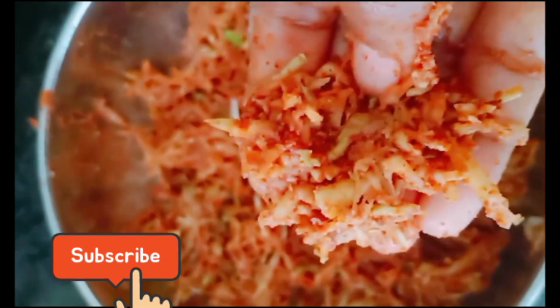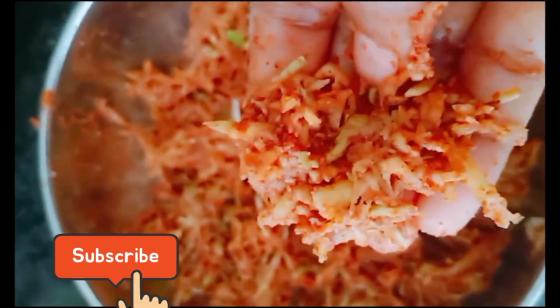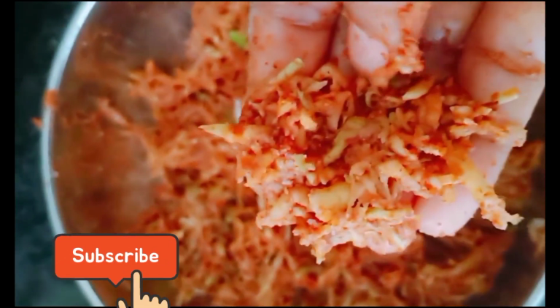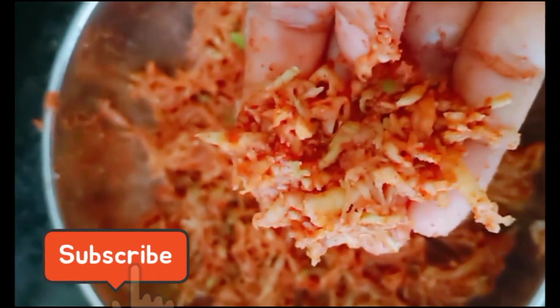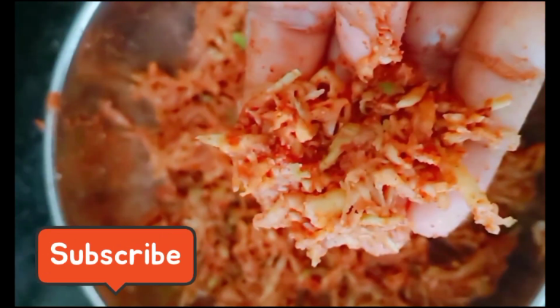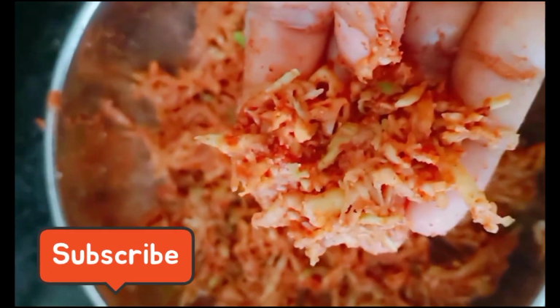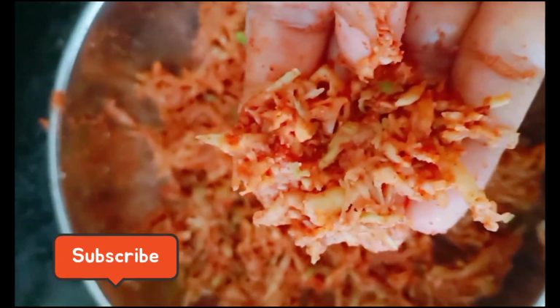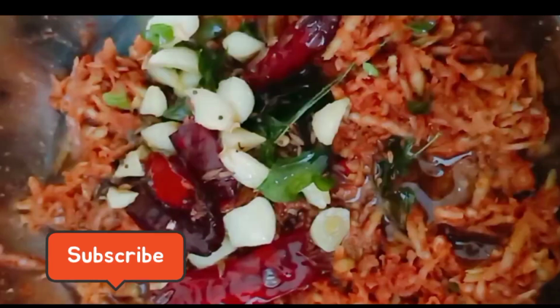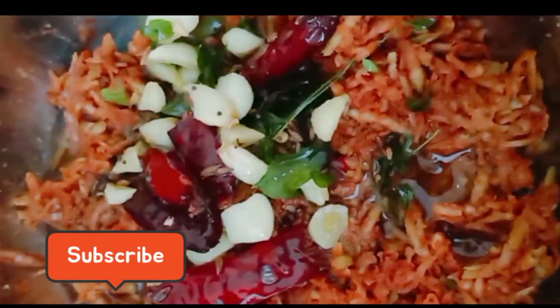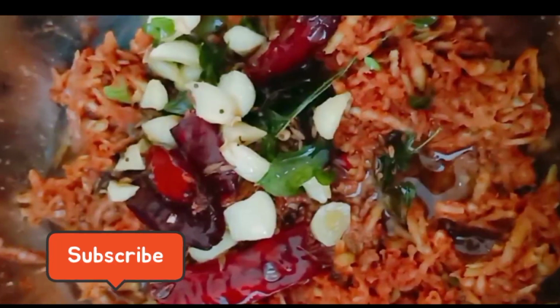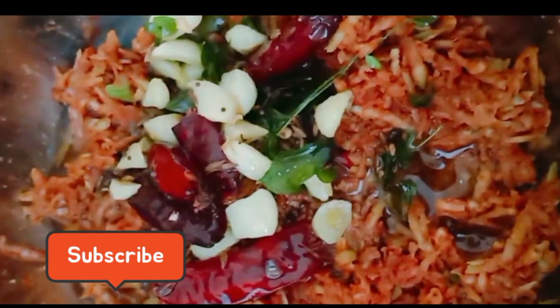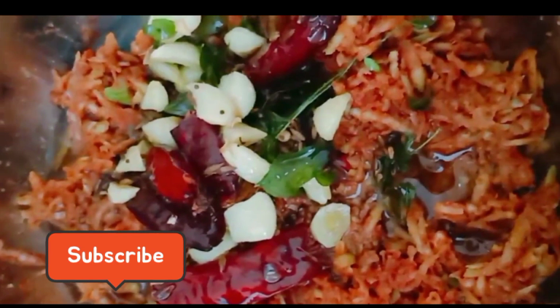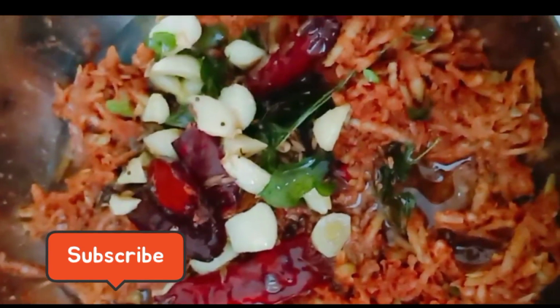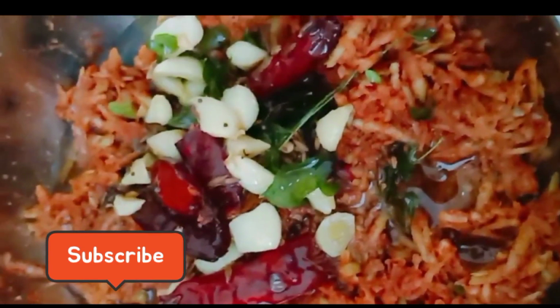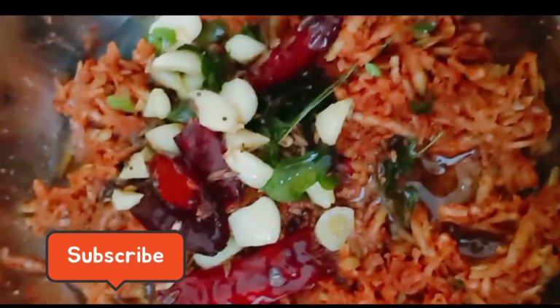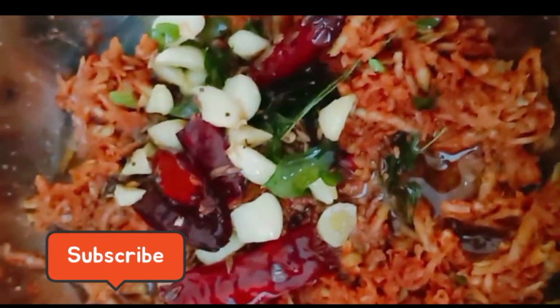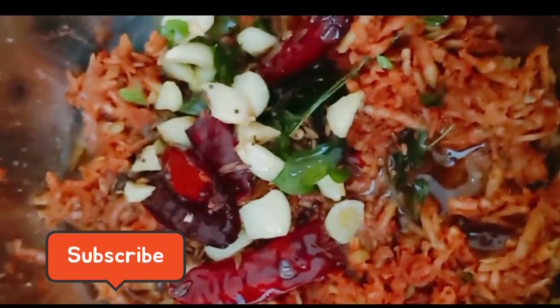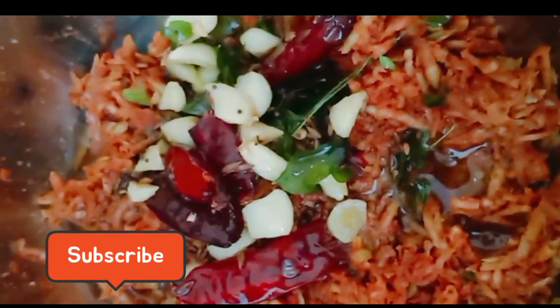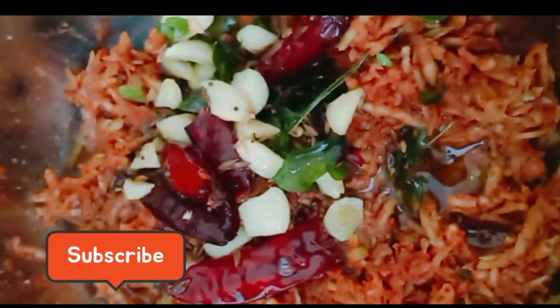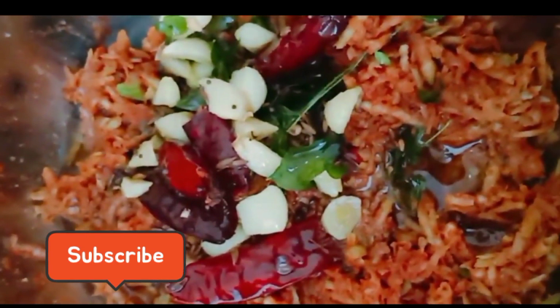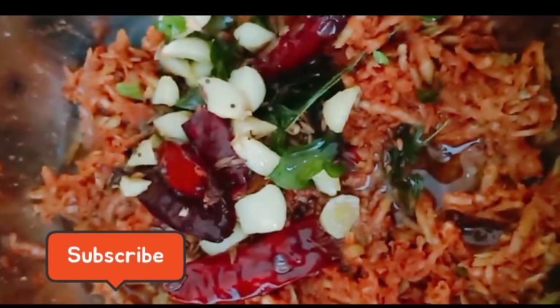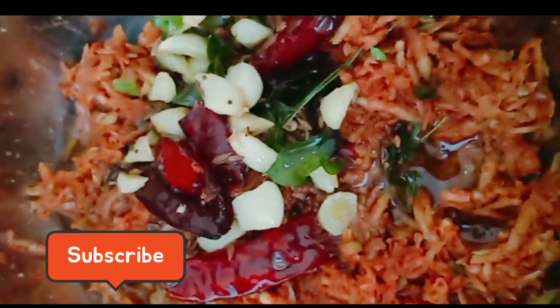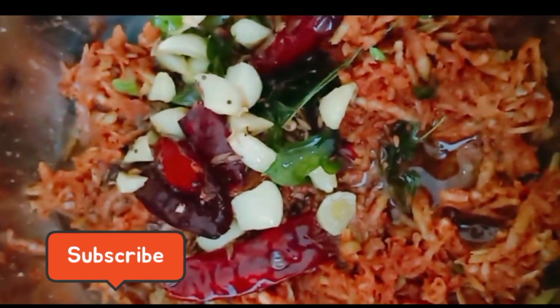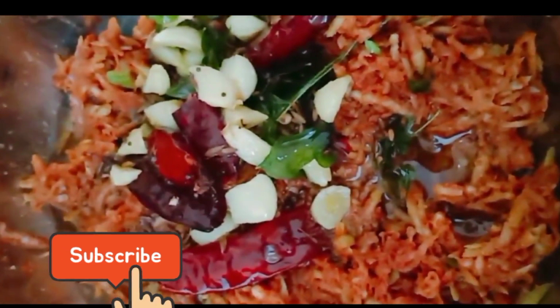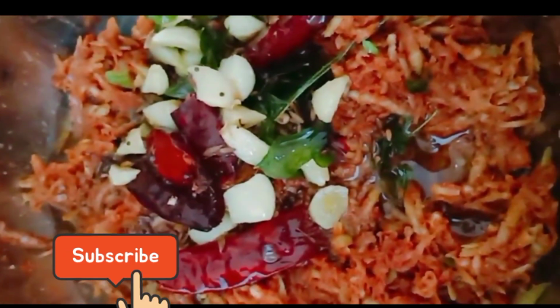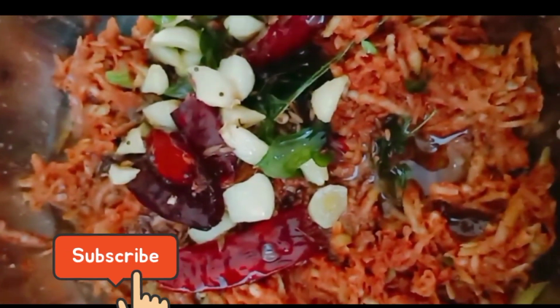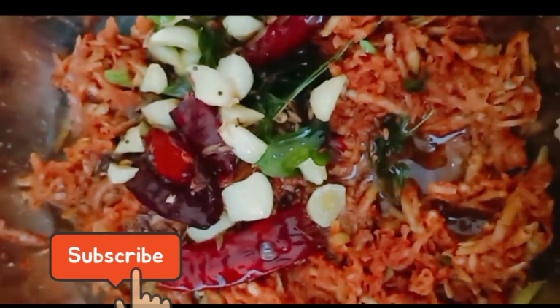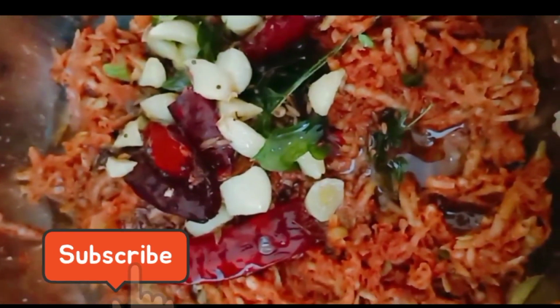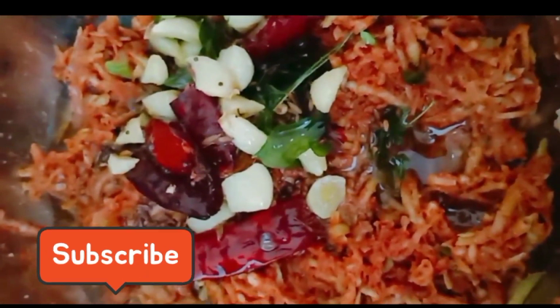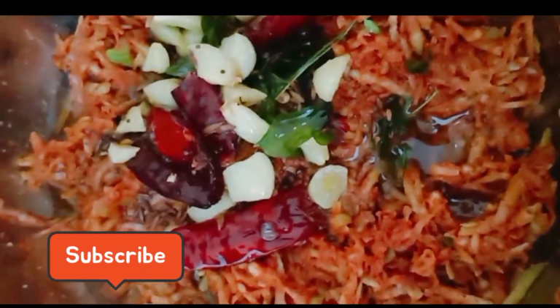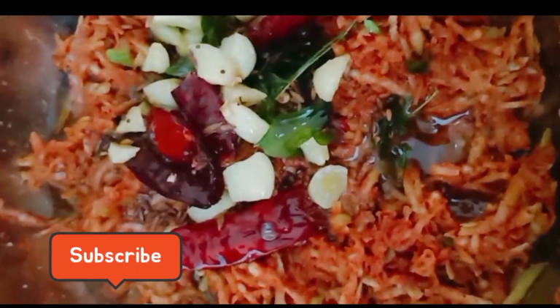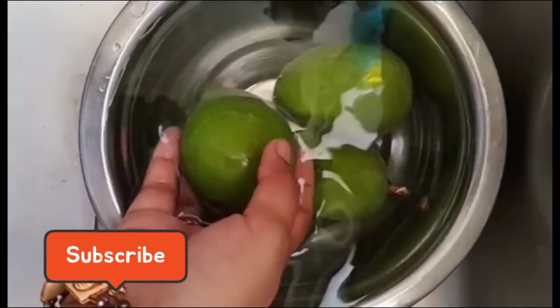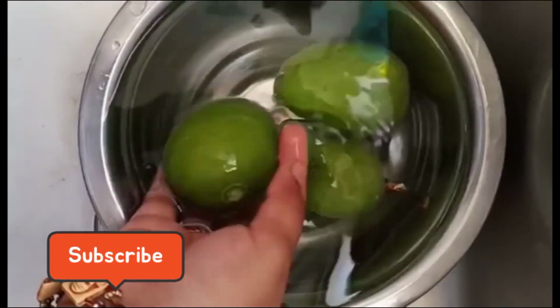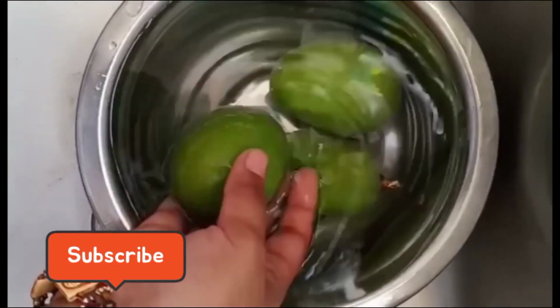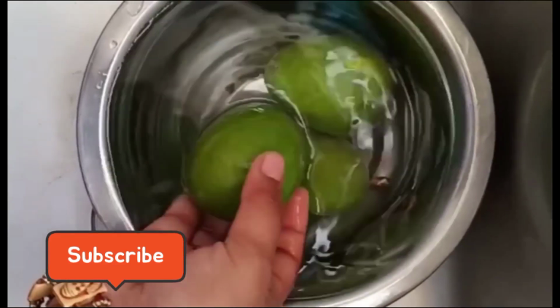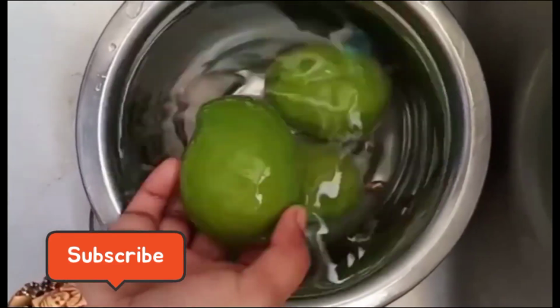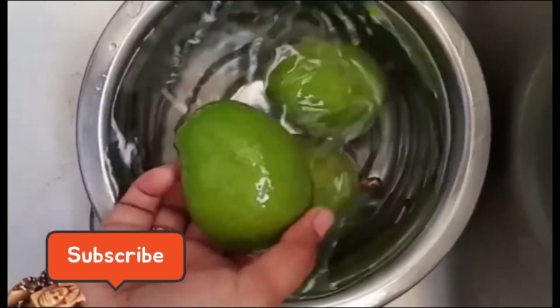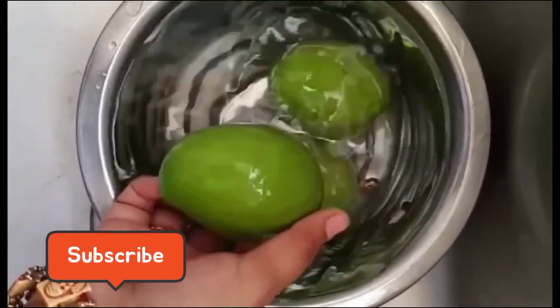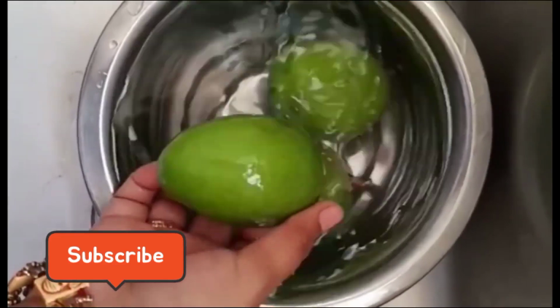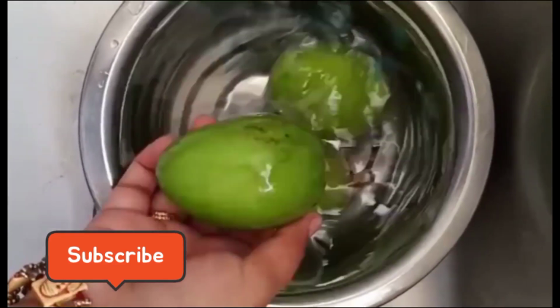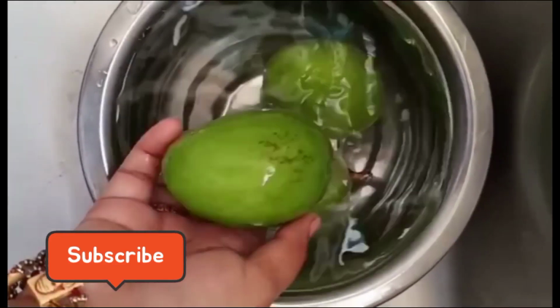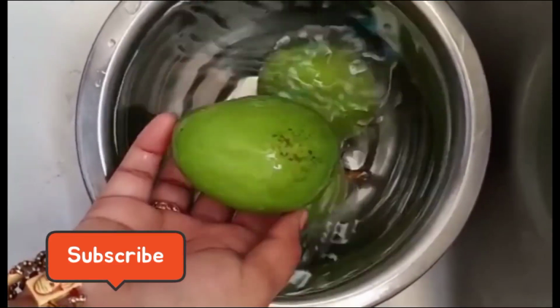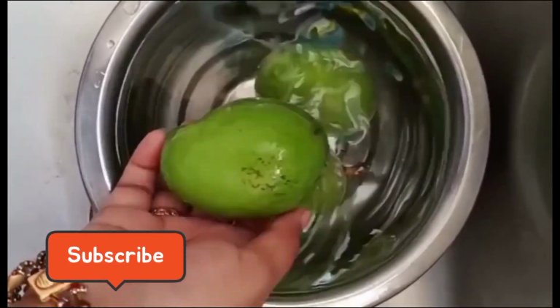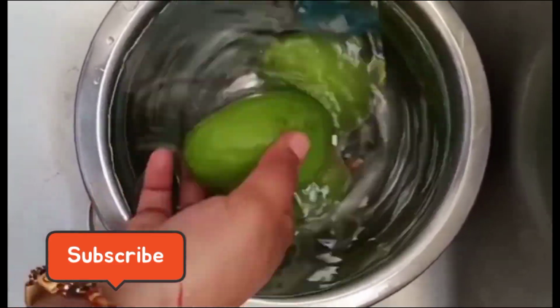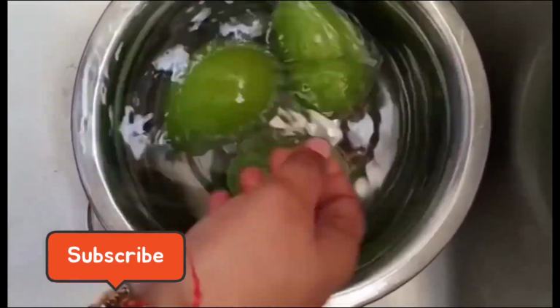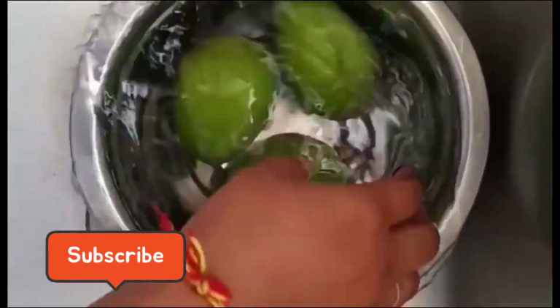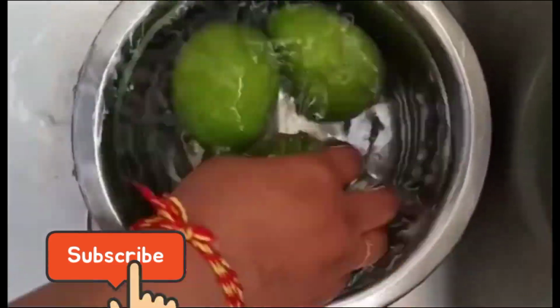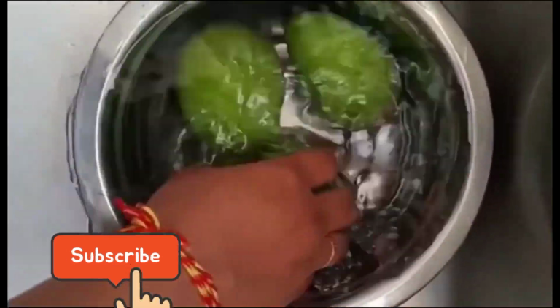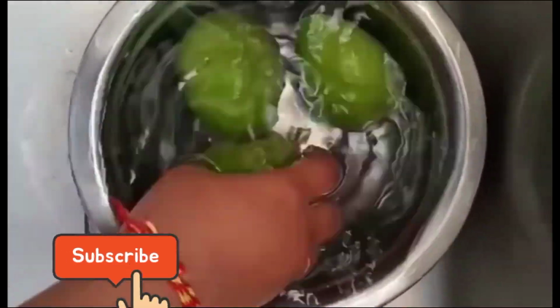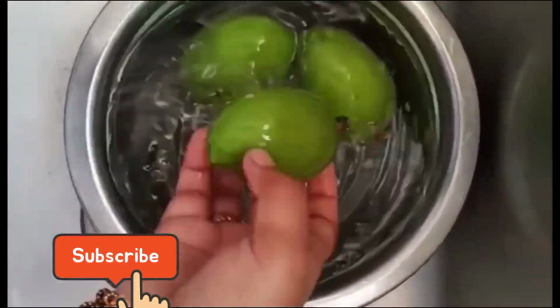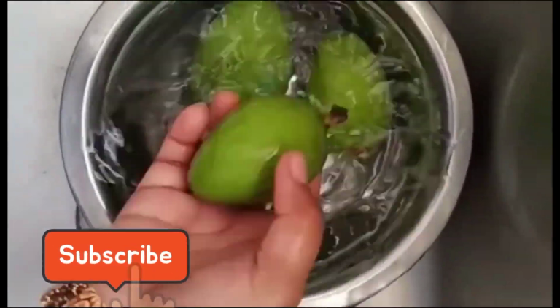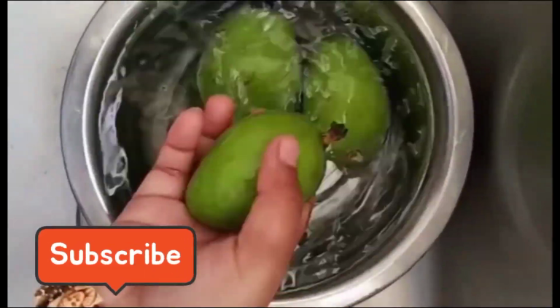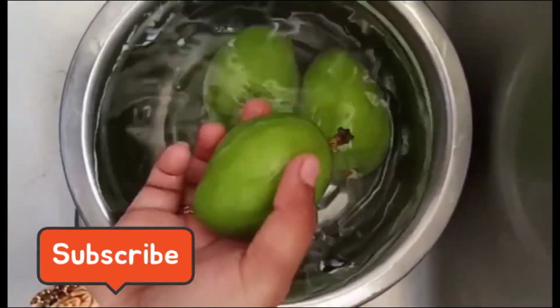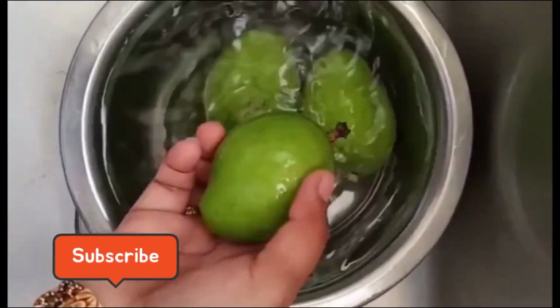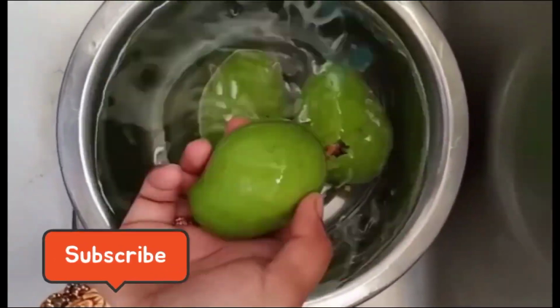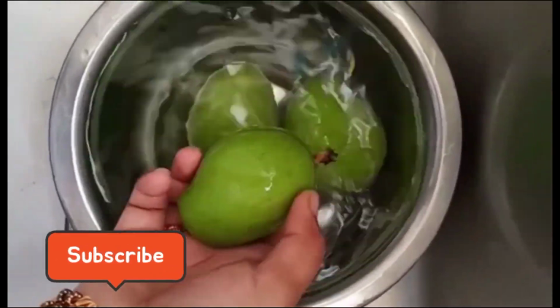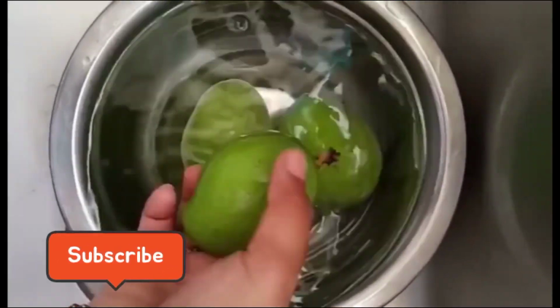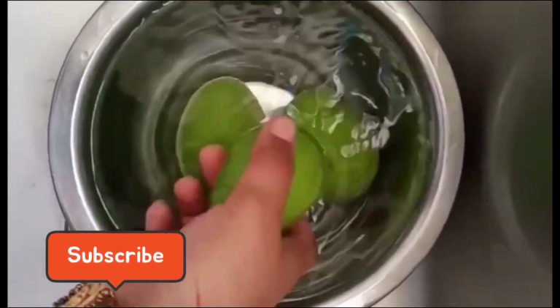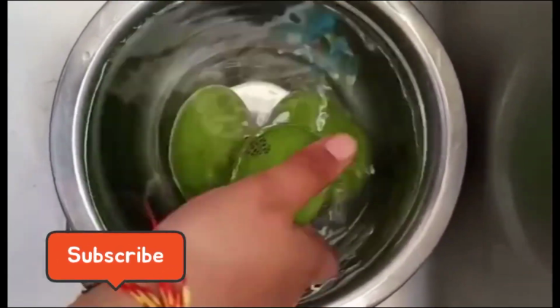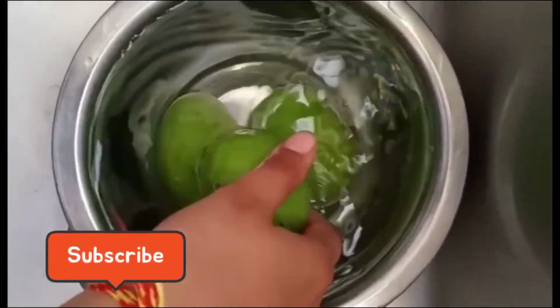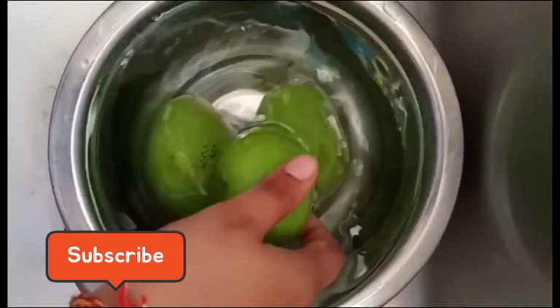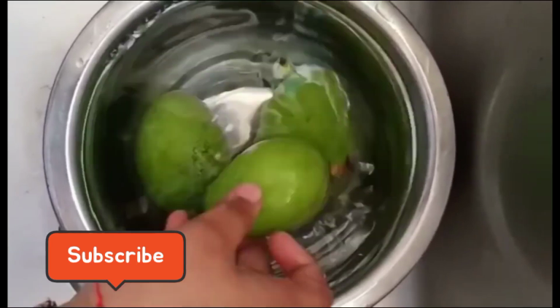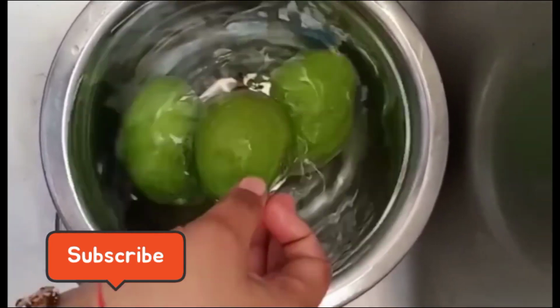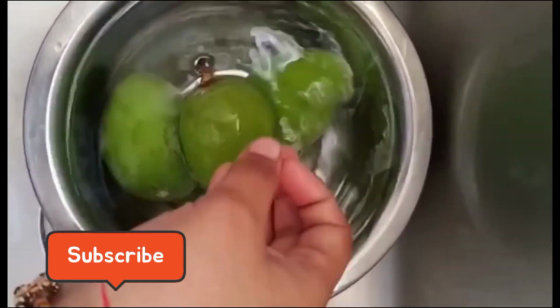This recipe is made of mango shrimp. We are prepared very easily. First, we will wash the mangoes.